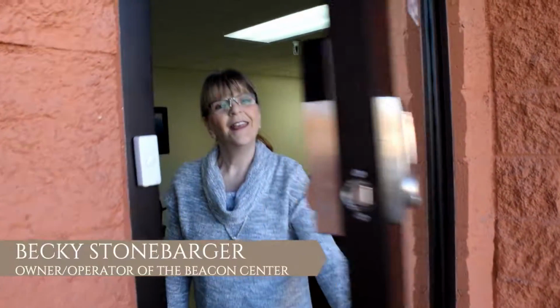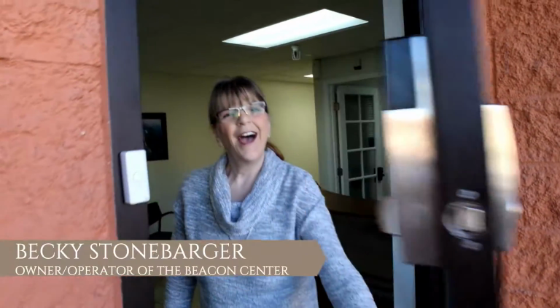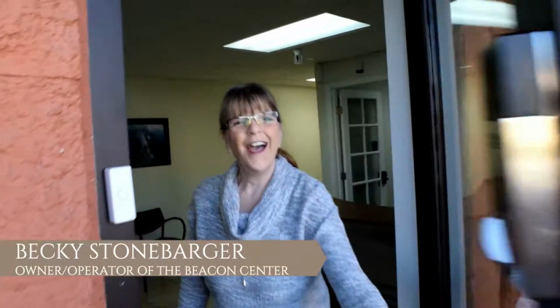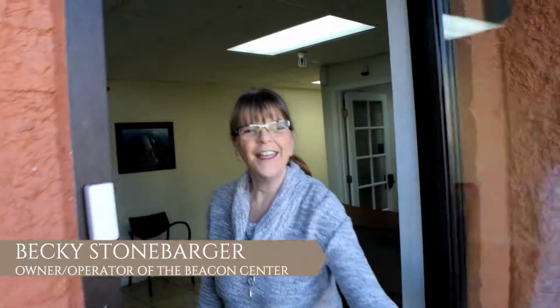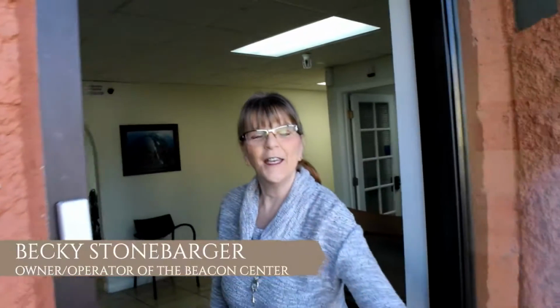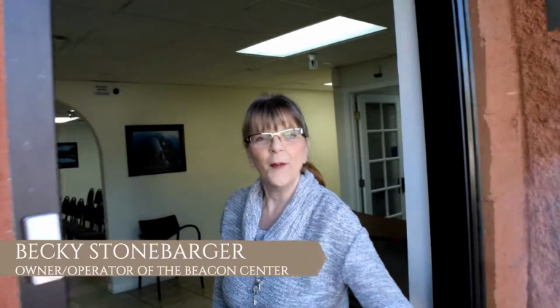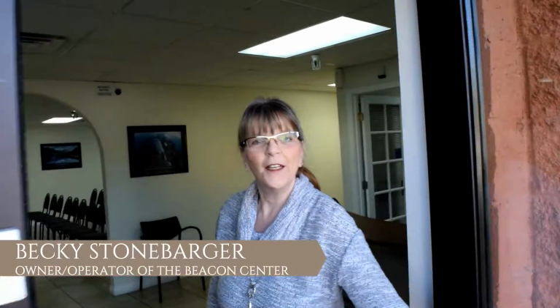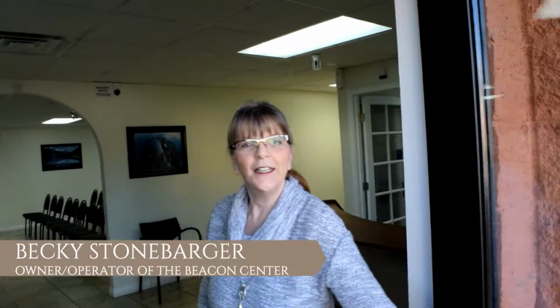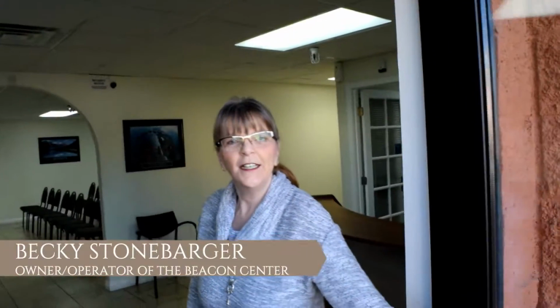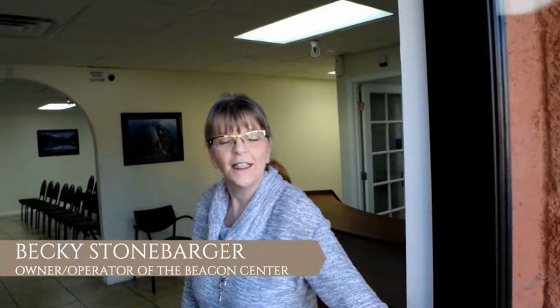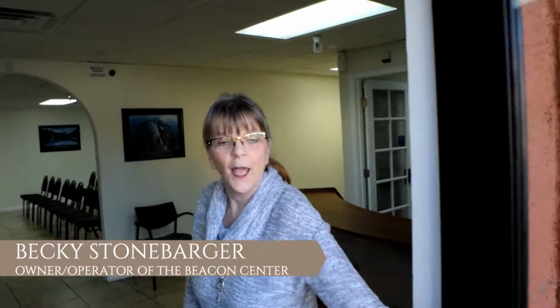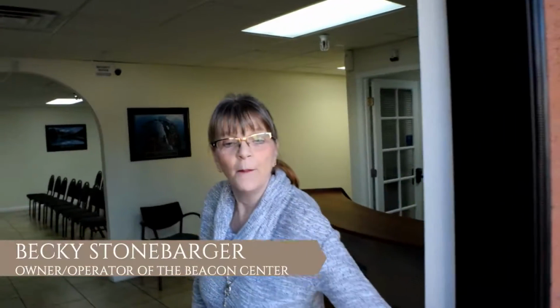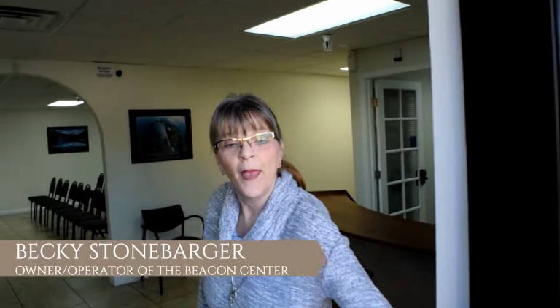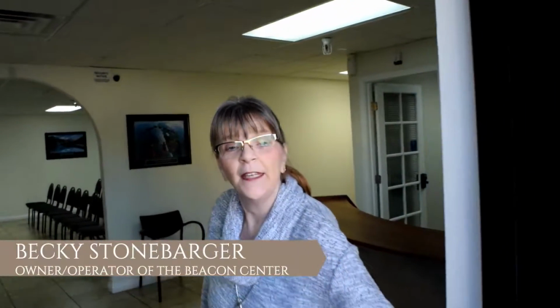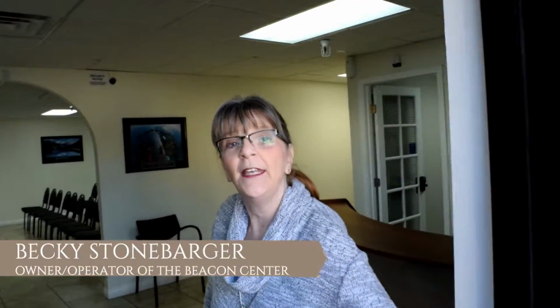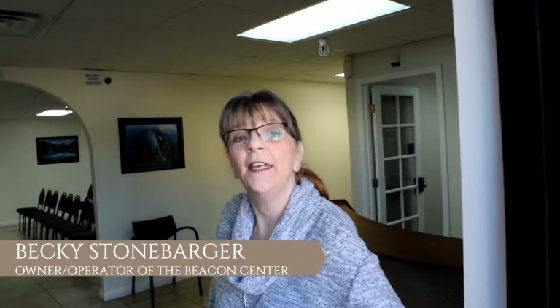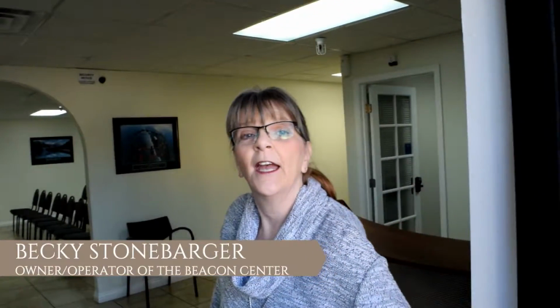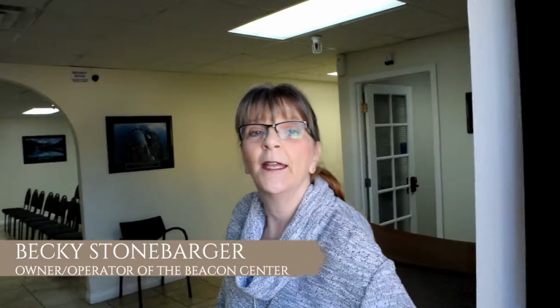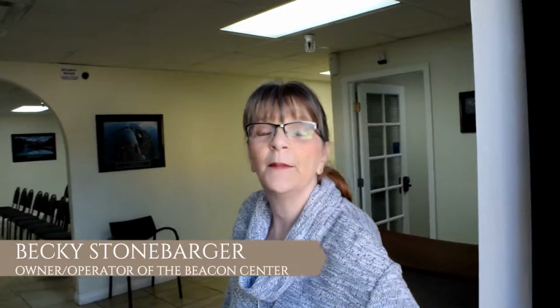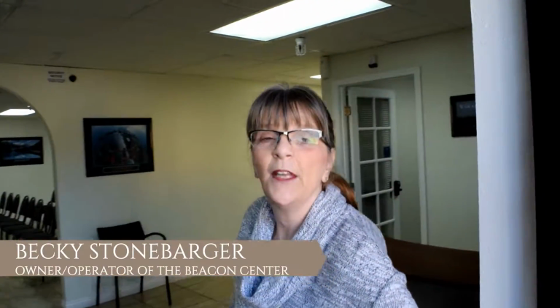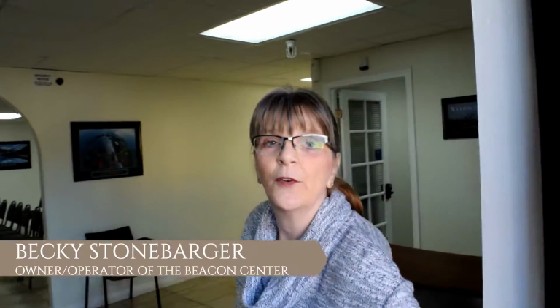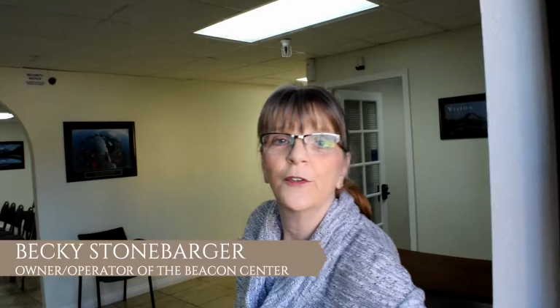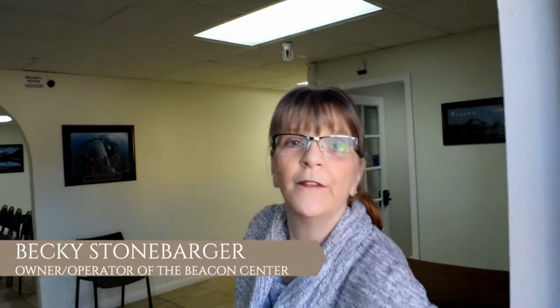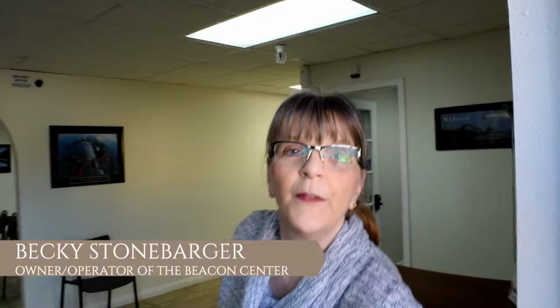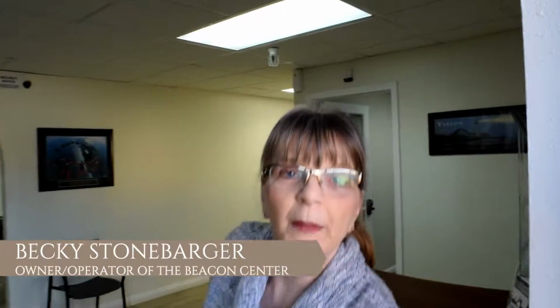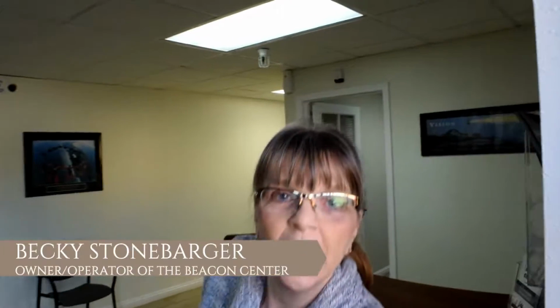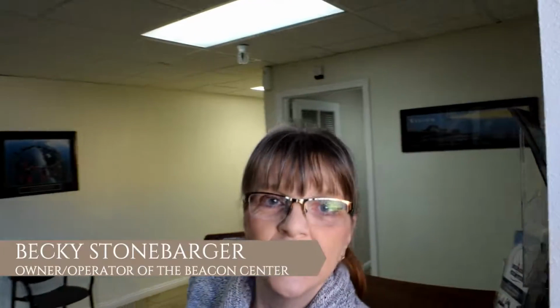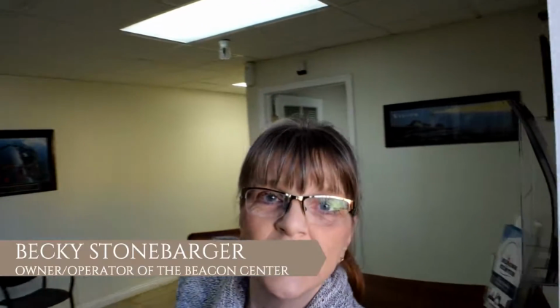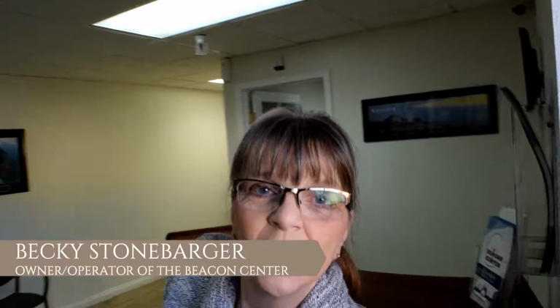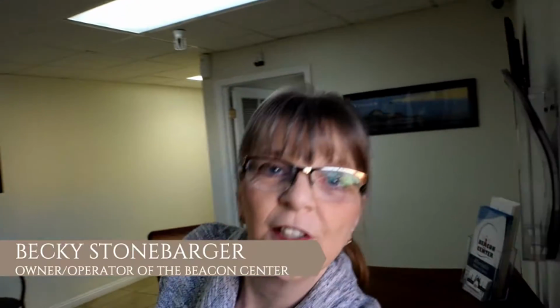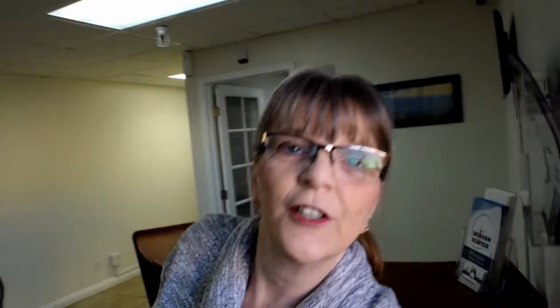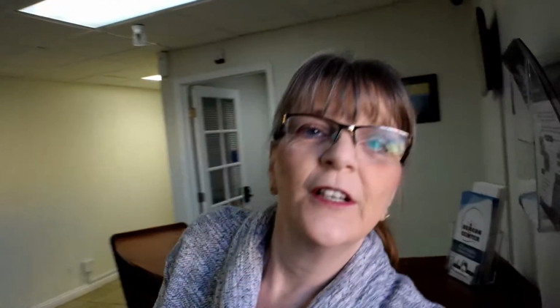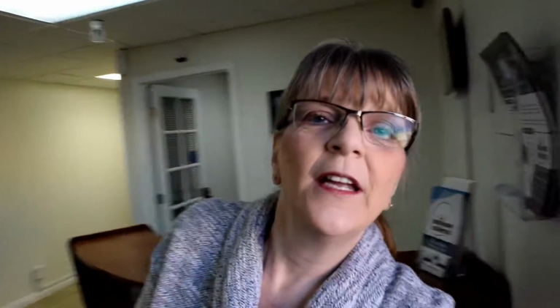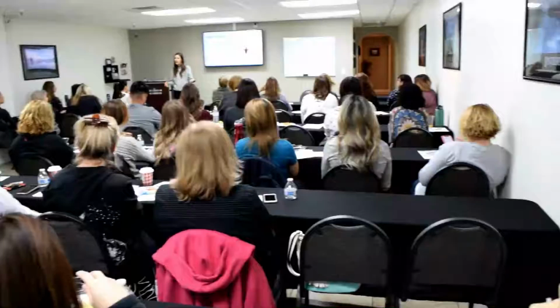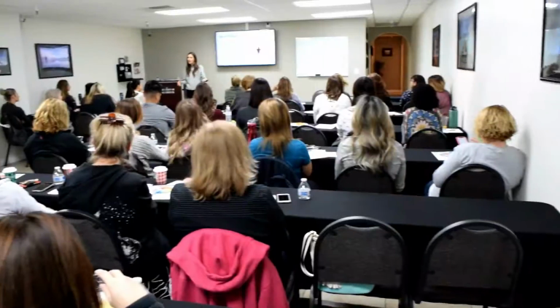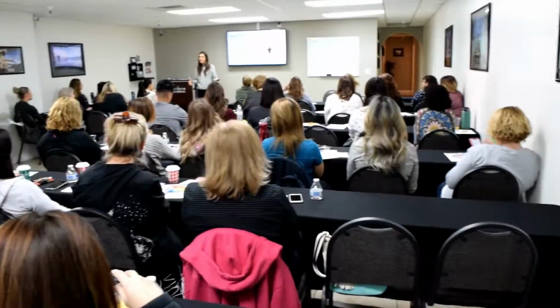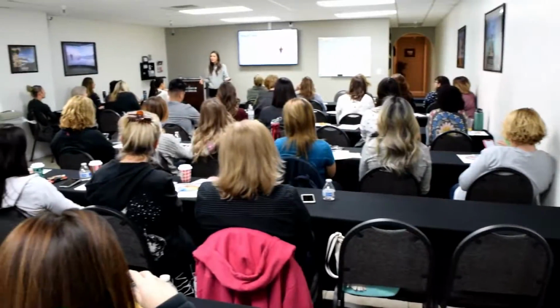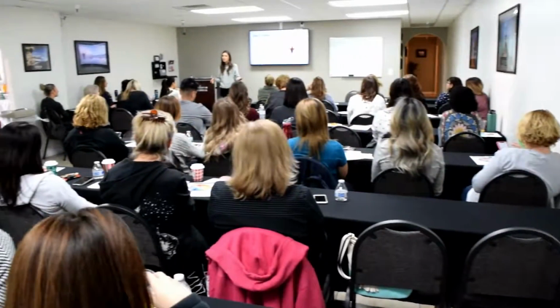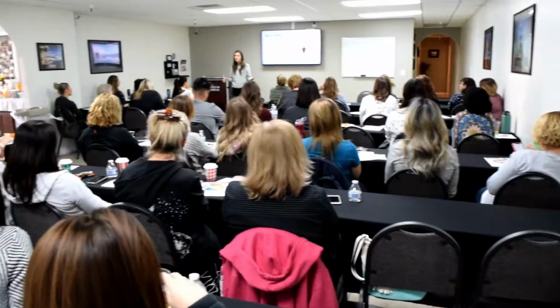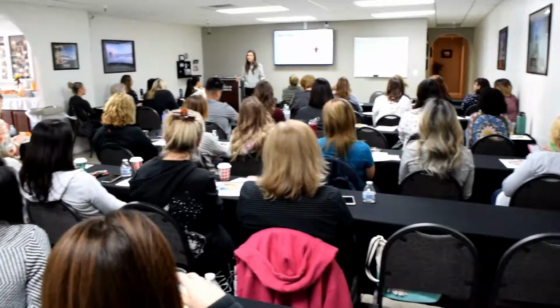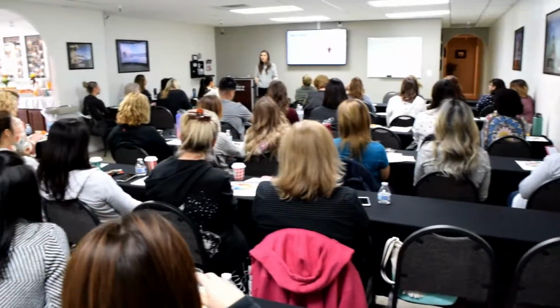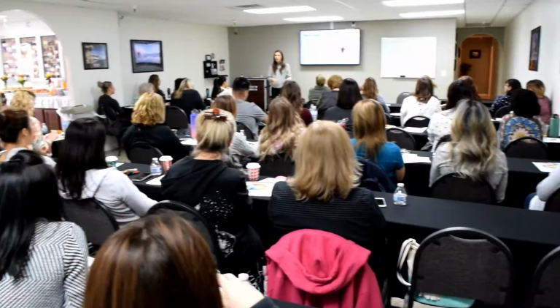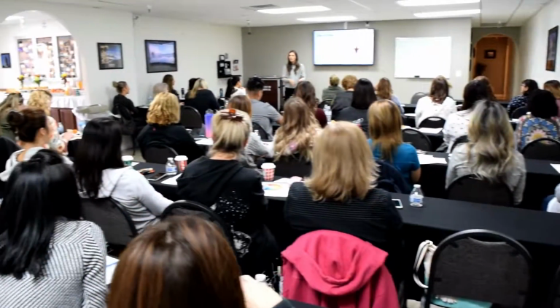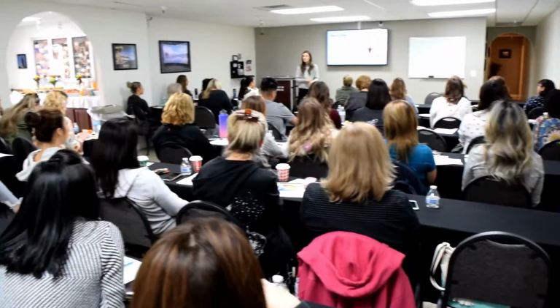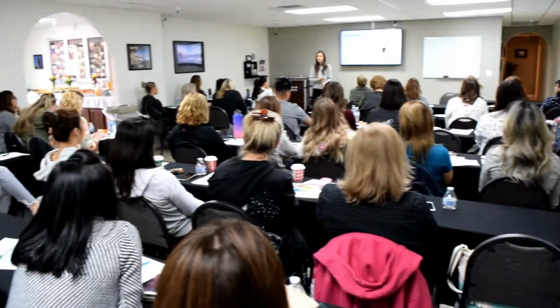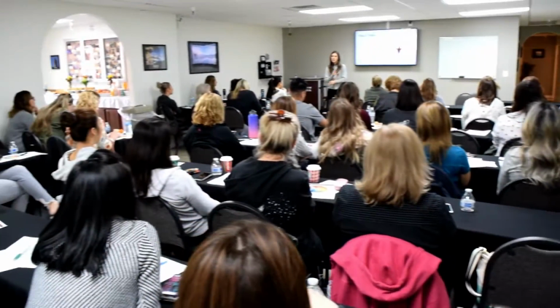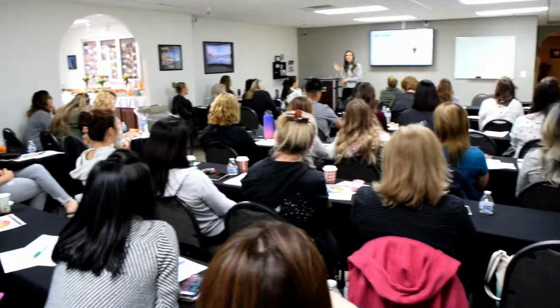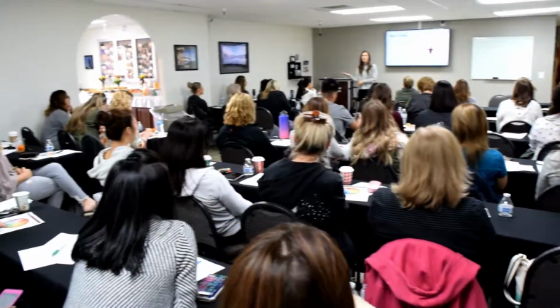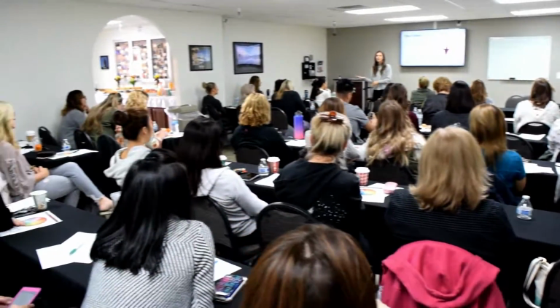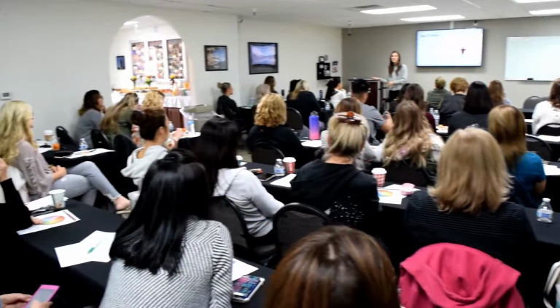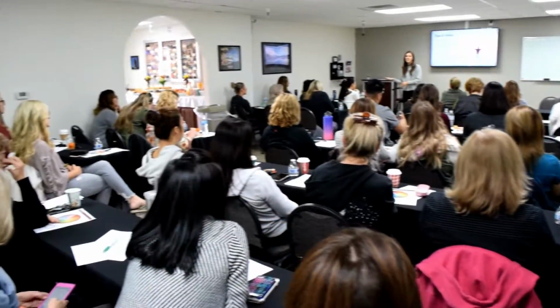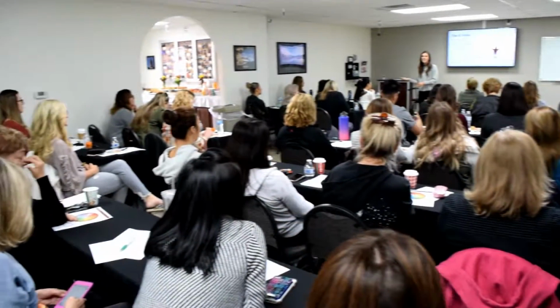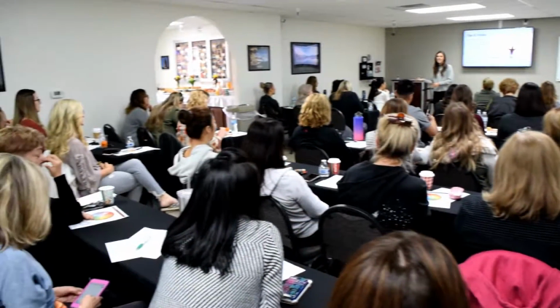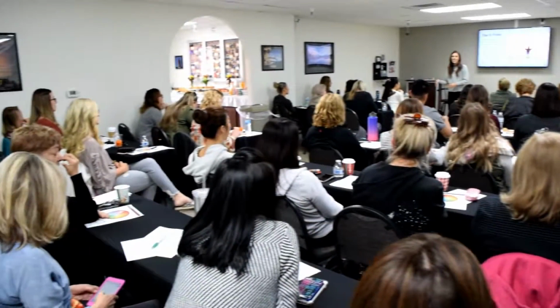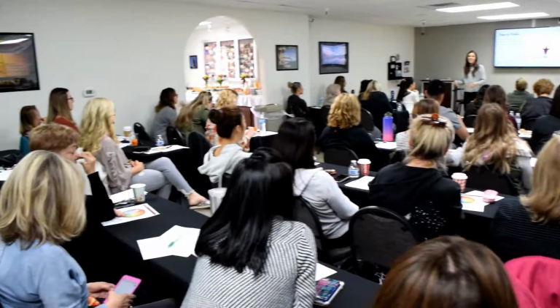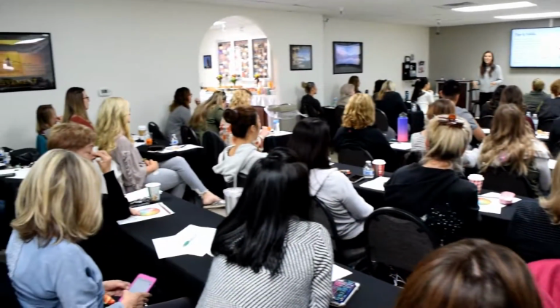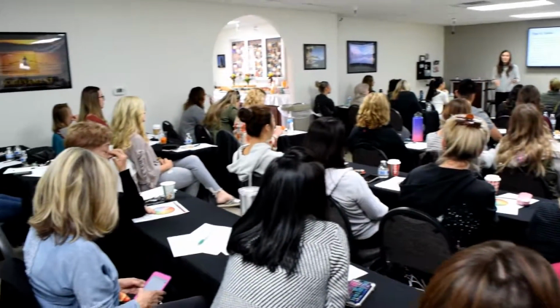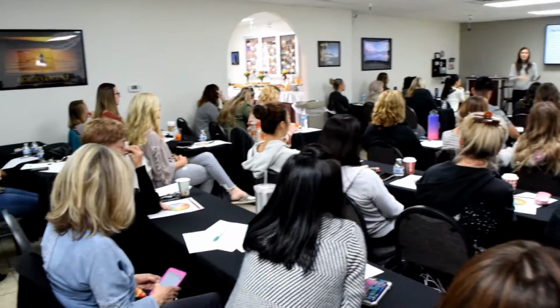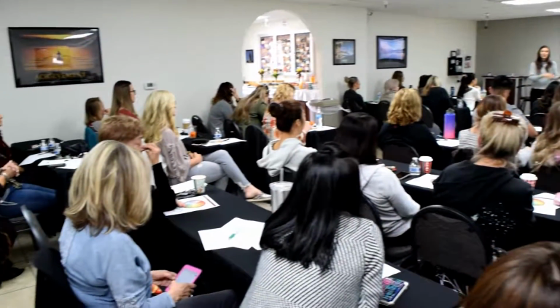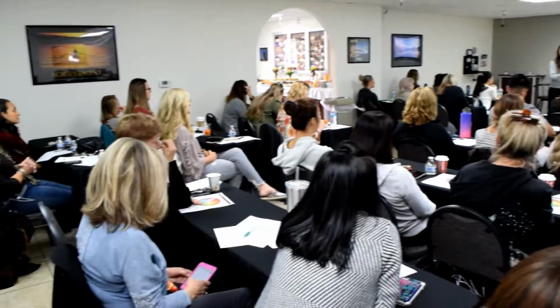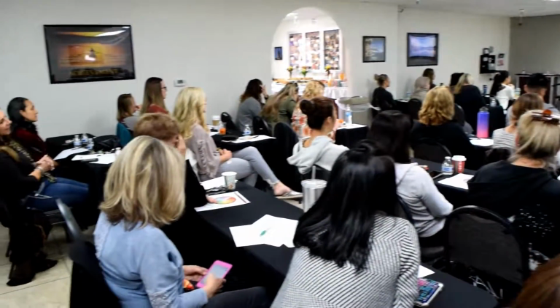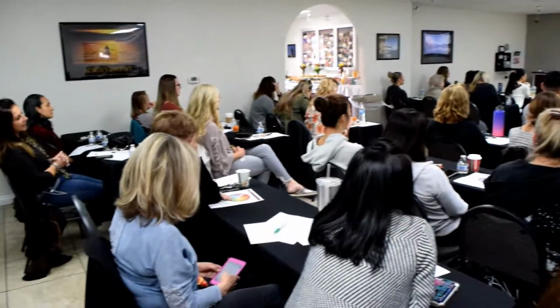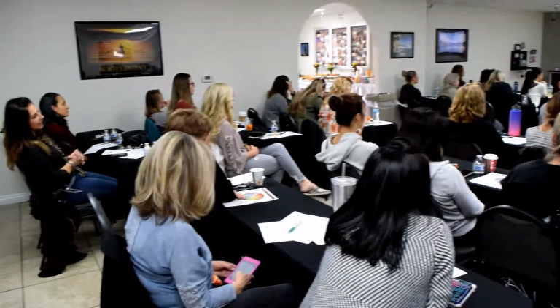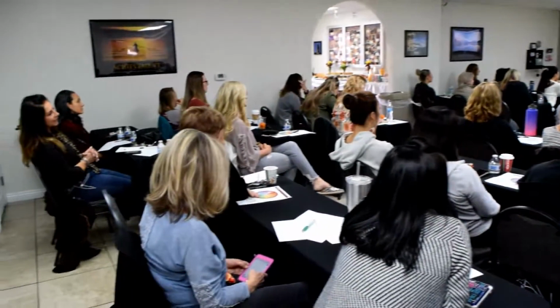Hi, come on in! I'm Becky. I am the owner of the Beacon Center and I want to show you around our space so that you can make it your space.